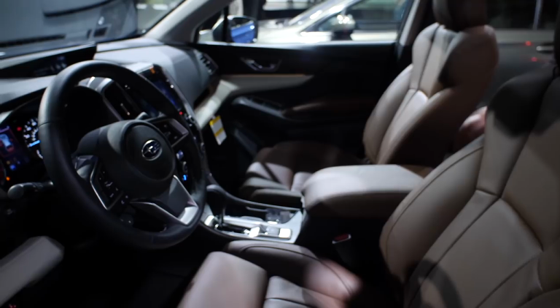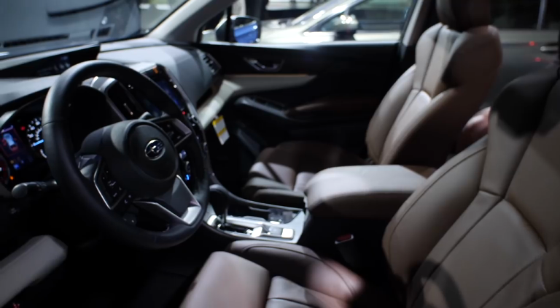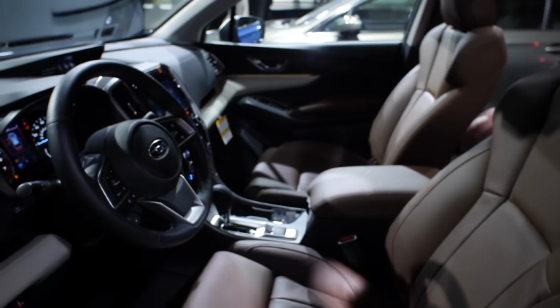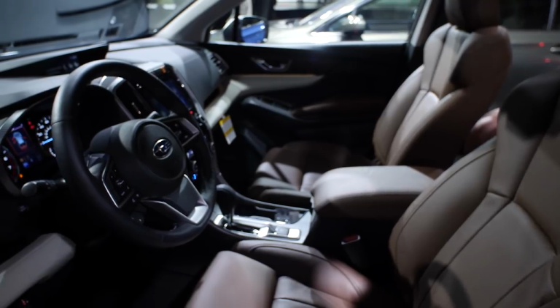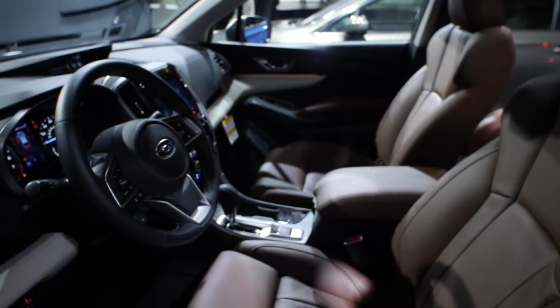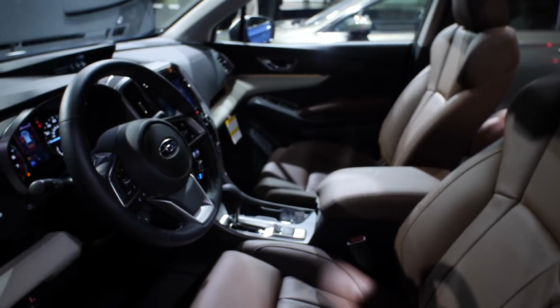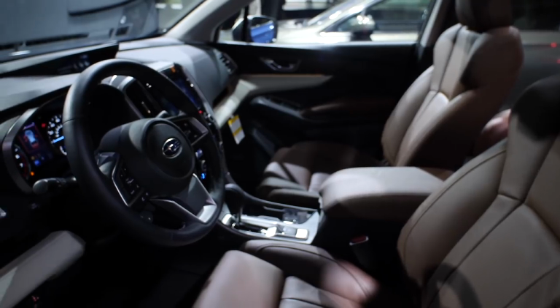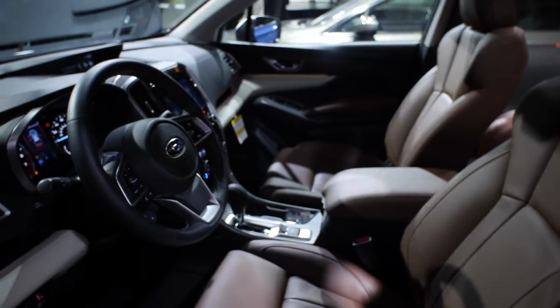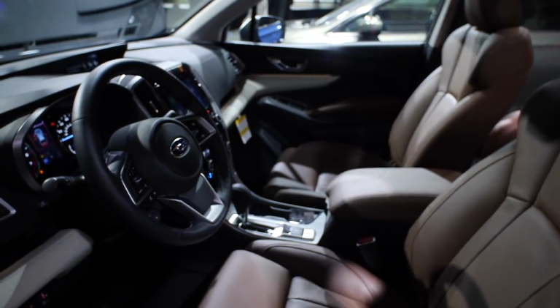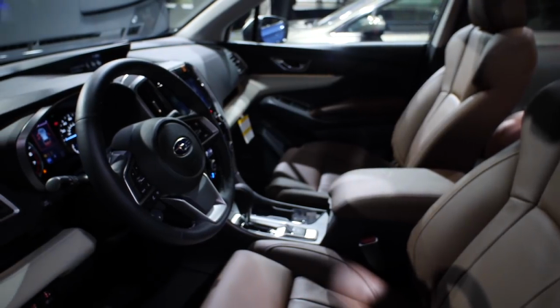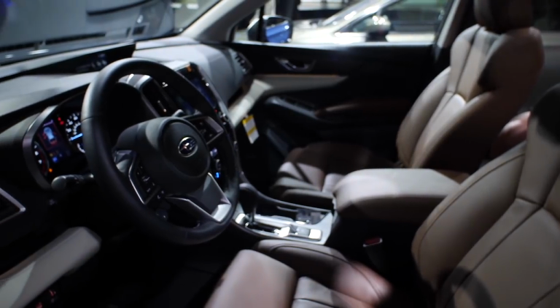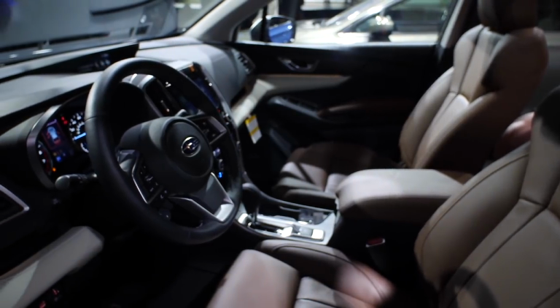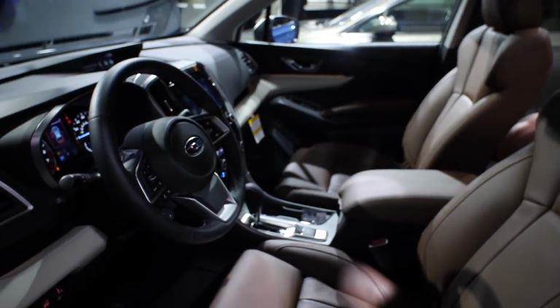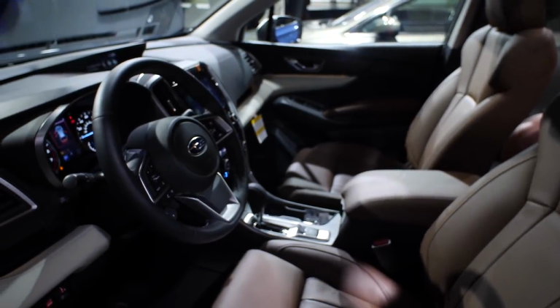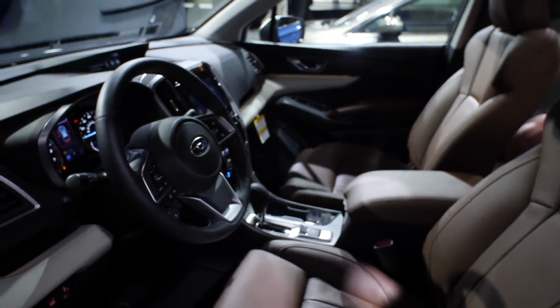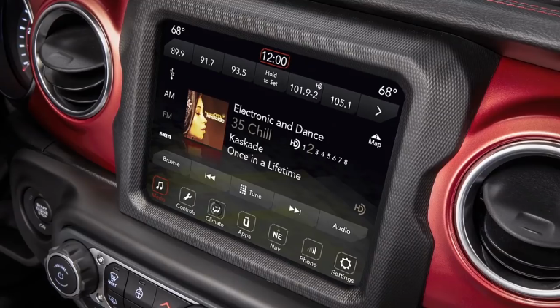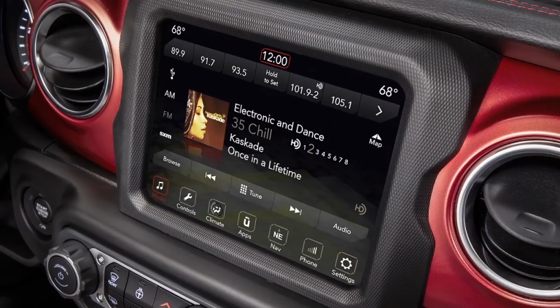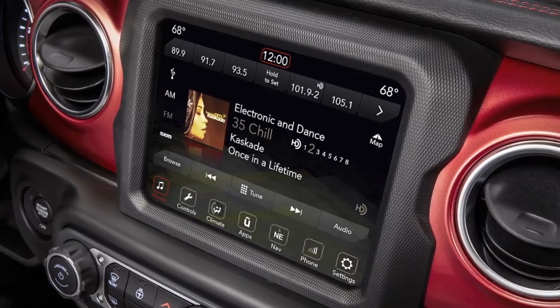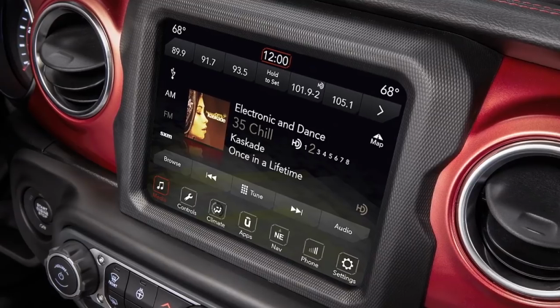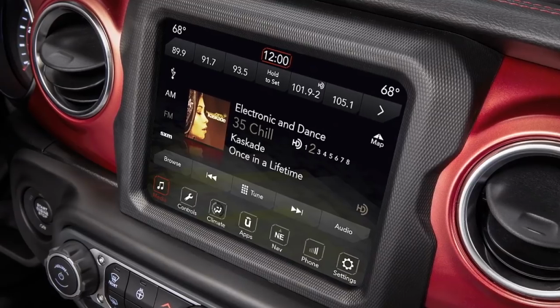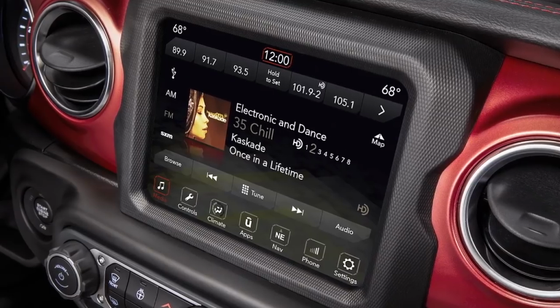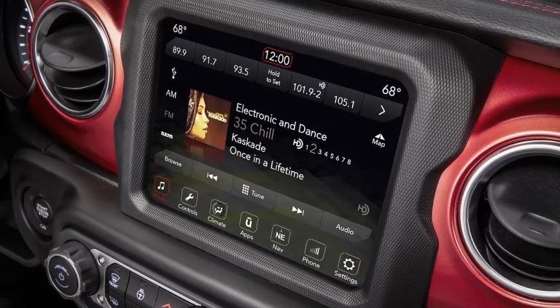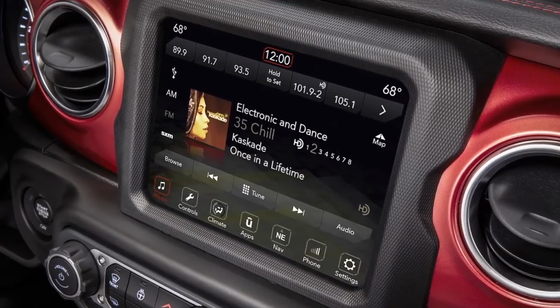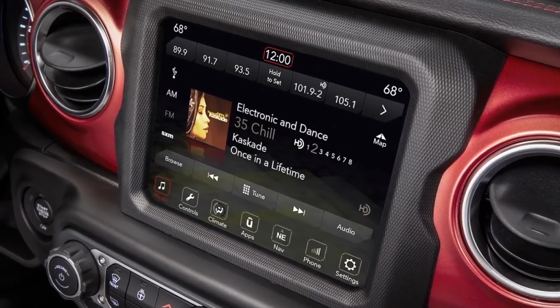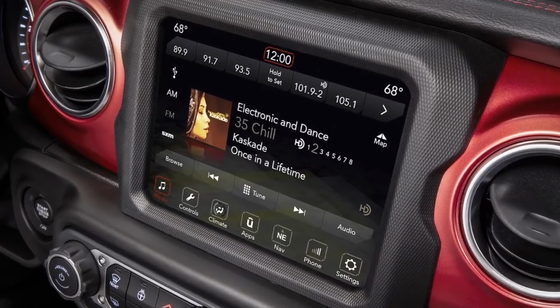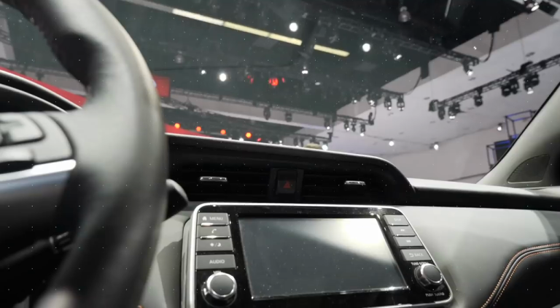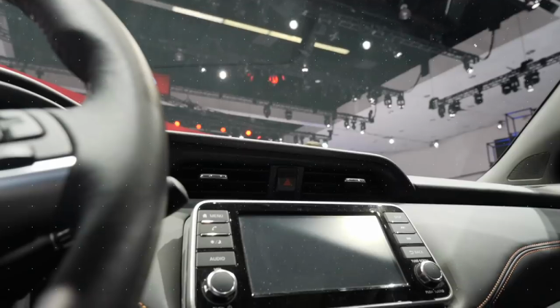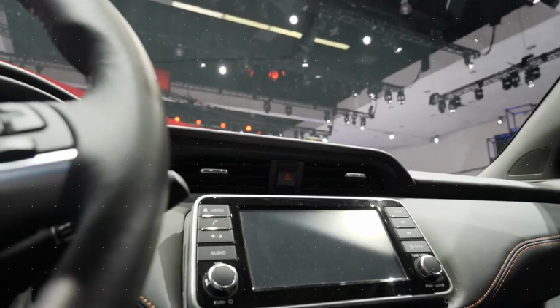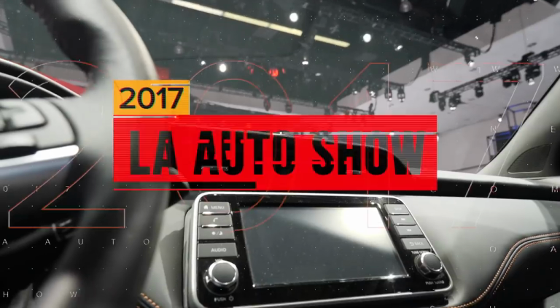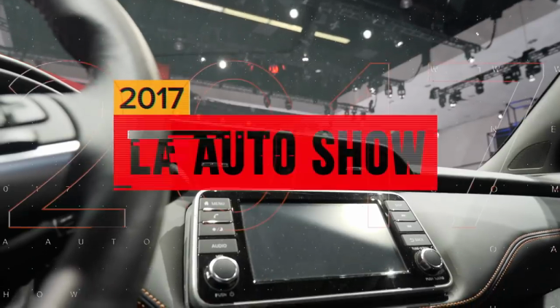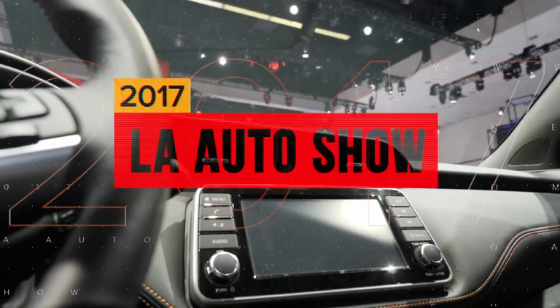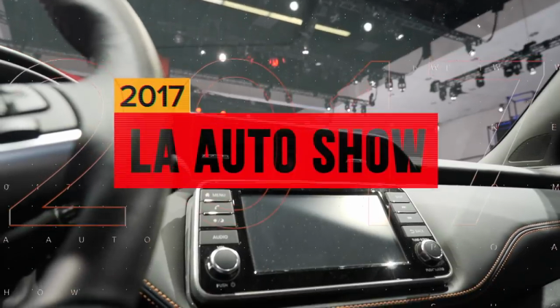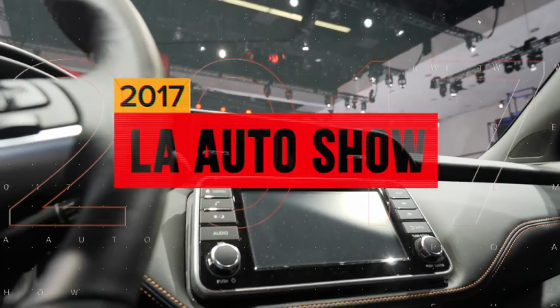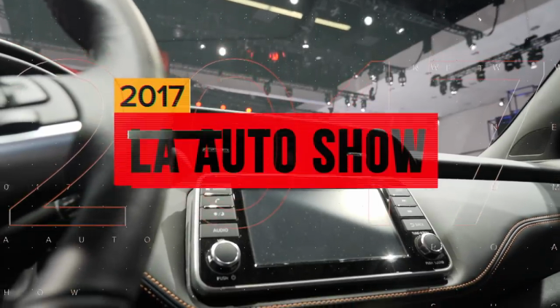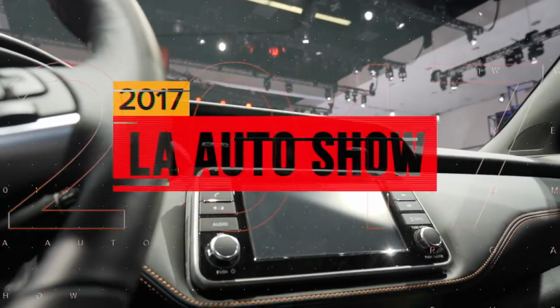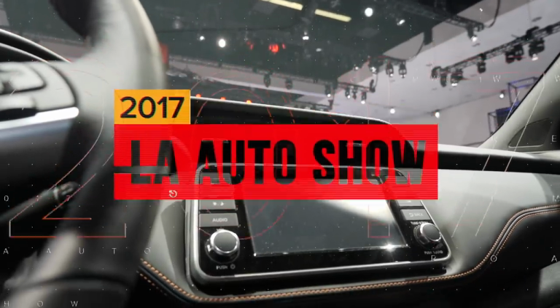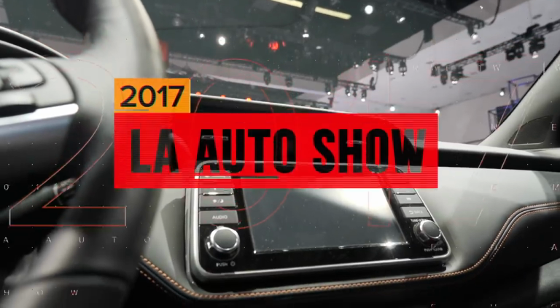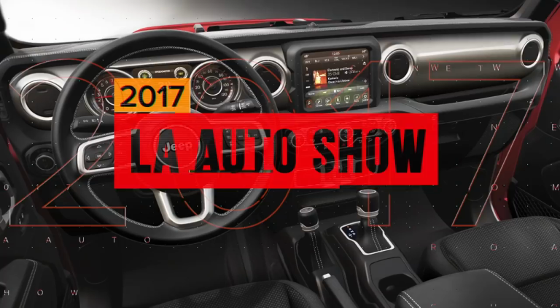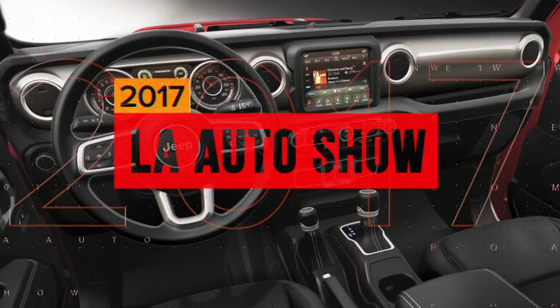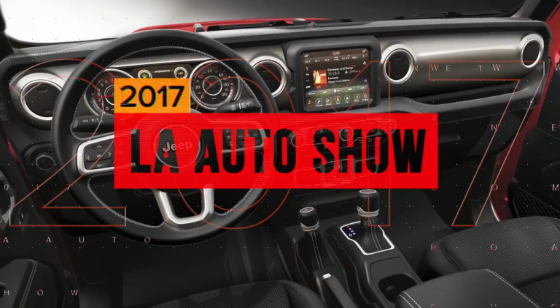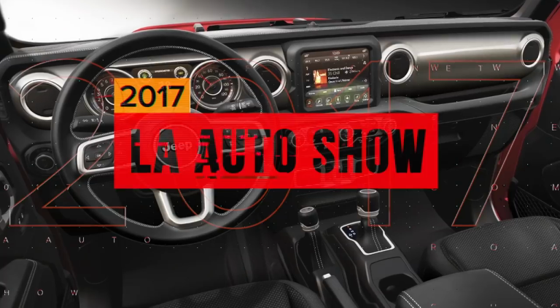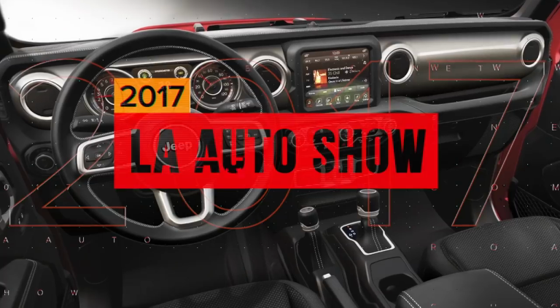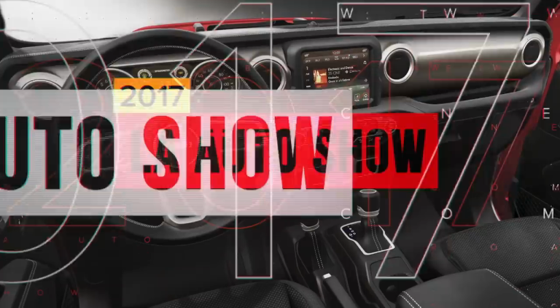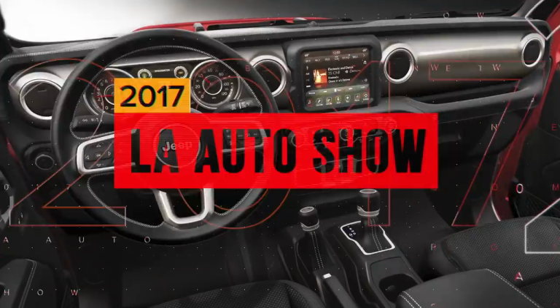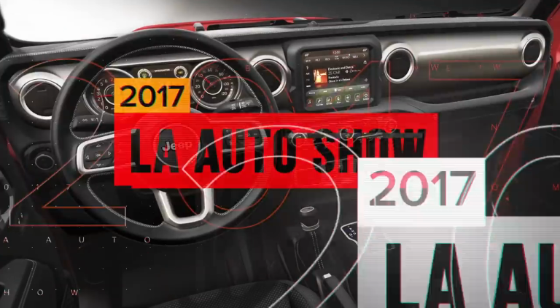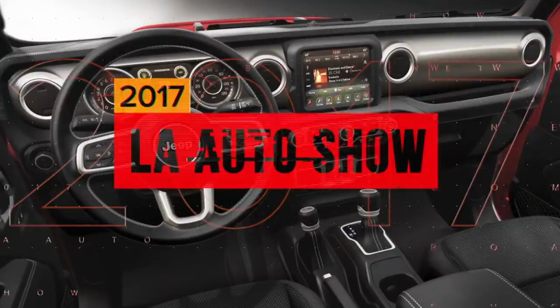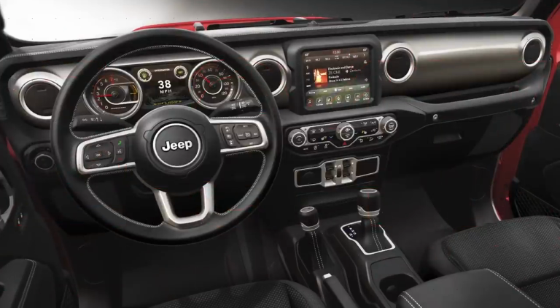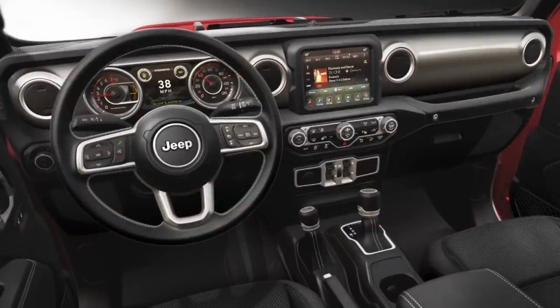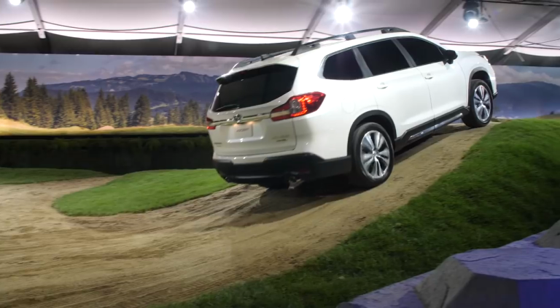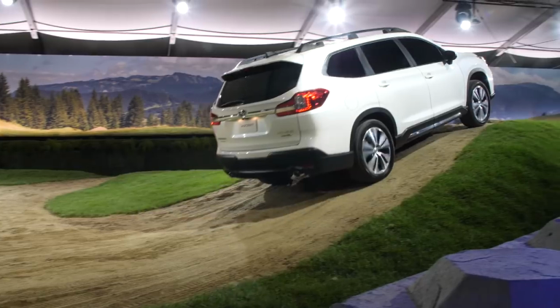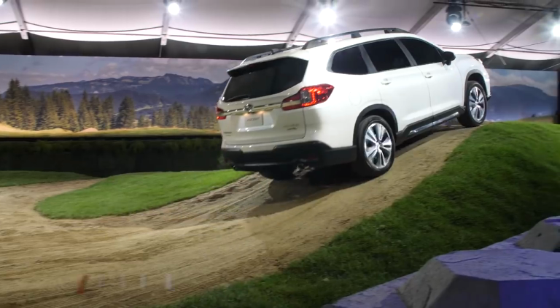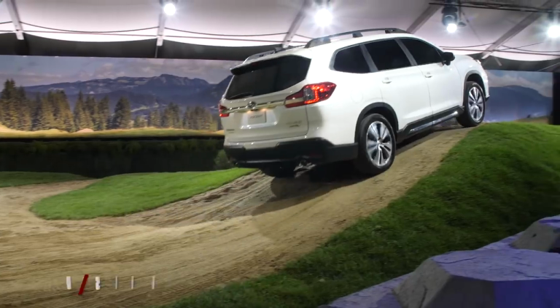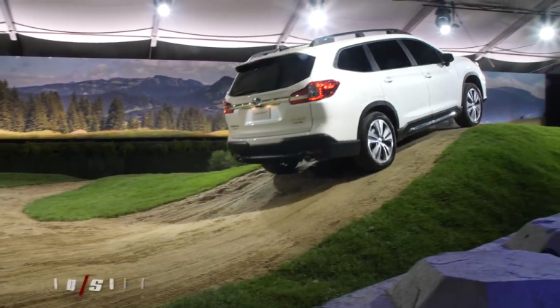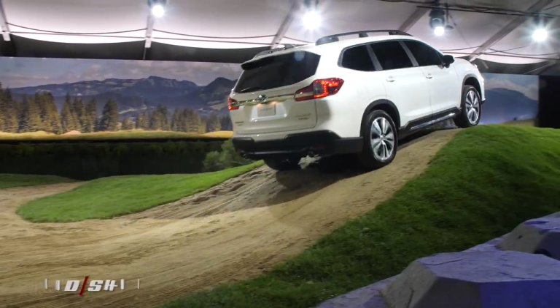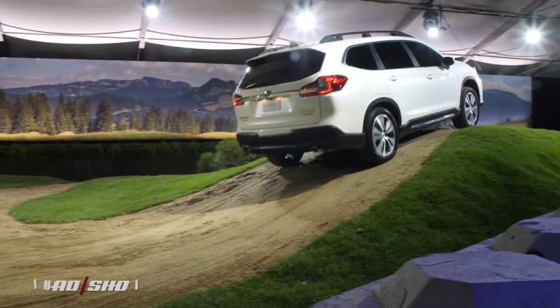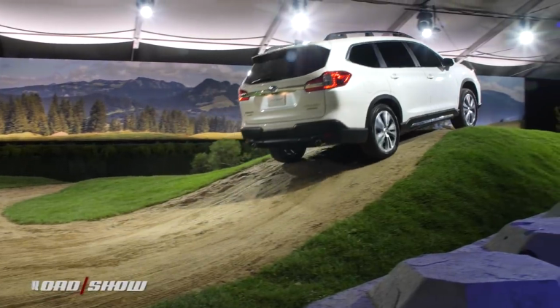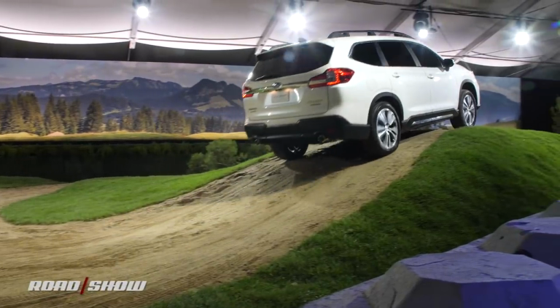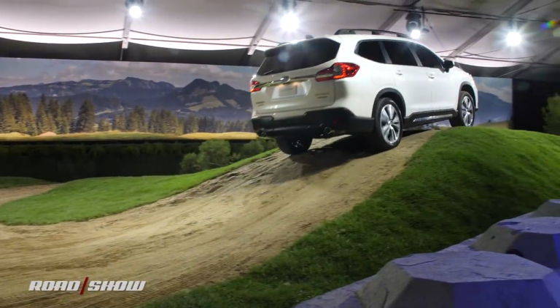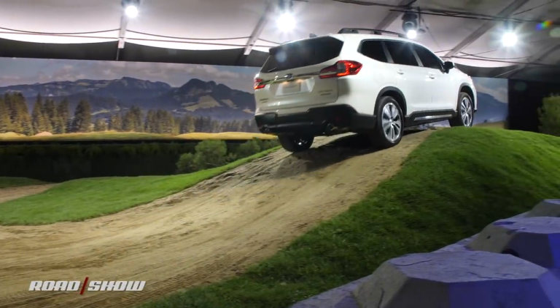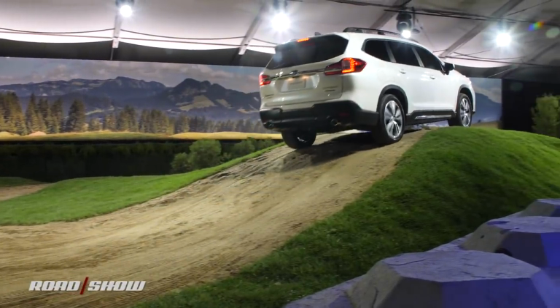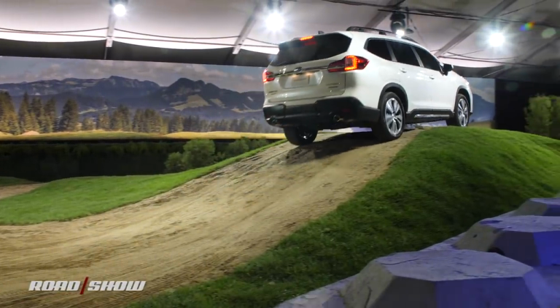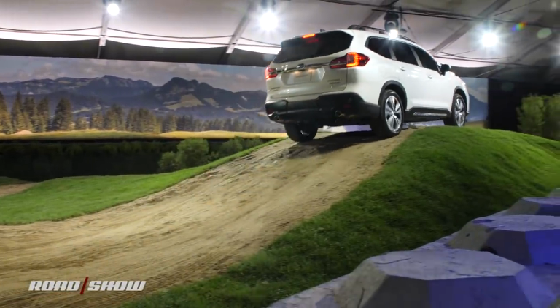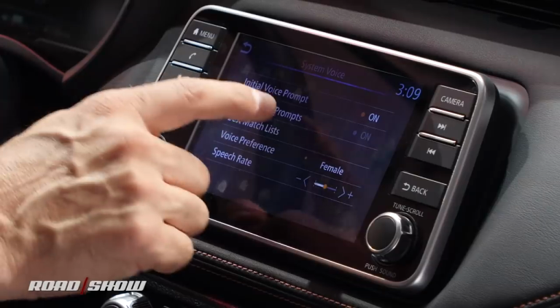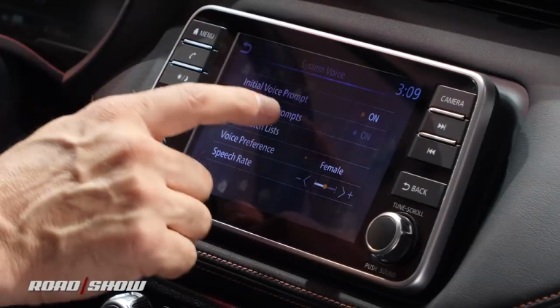Let me show you my favorite cabin technology innovations from the 2017 LA Auto Show. No sci-fi here — this is all coming in real cars.